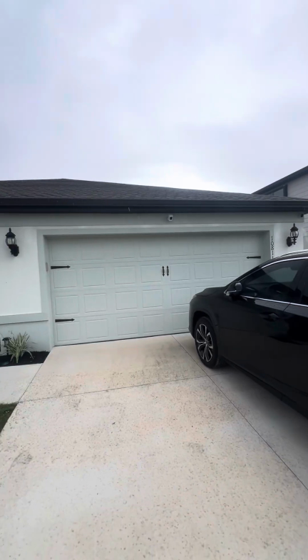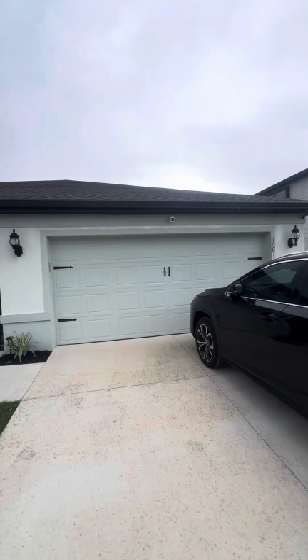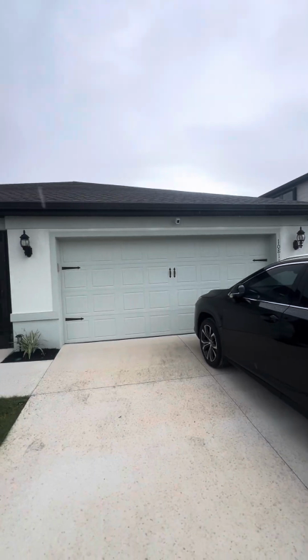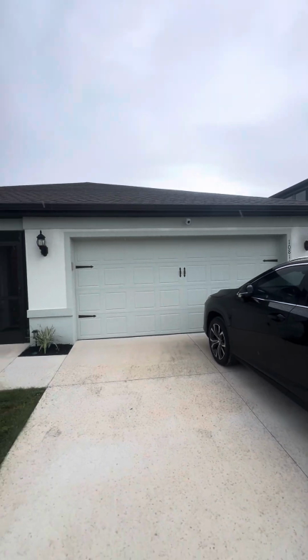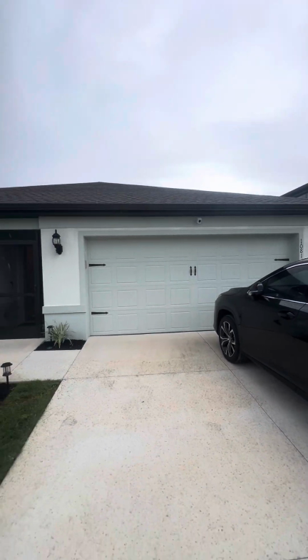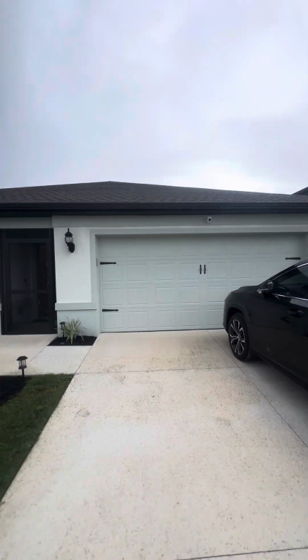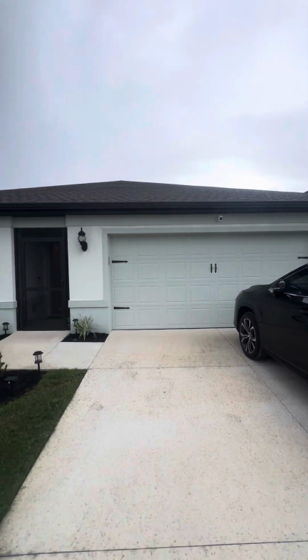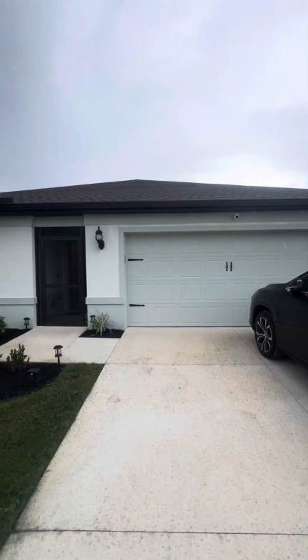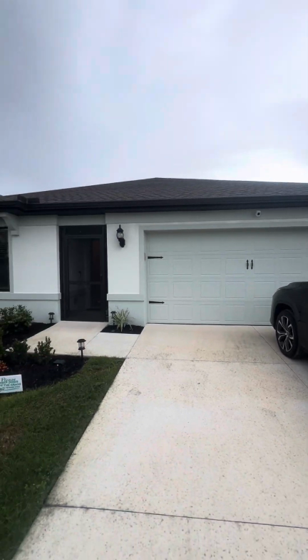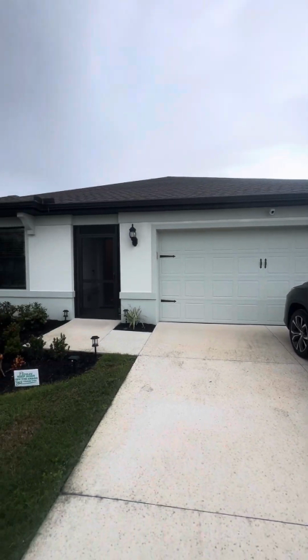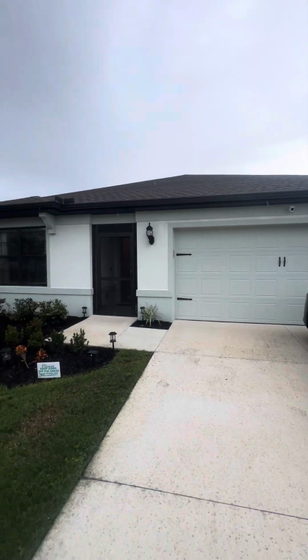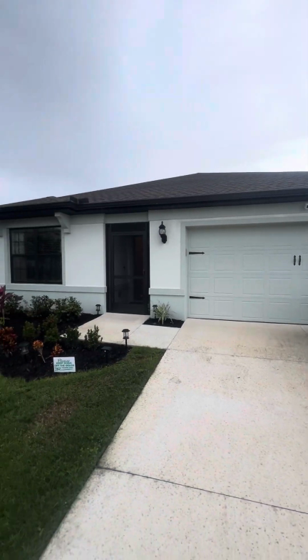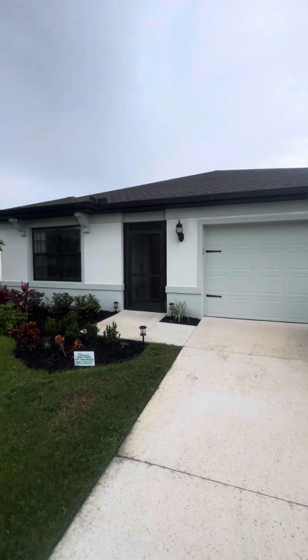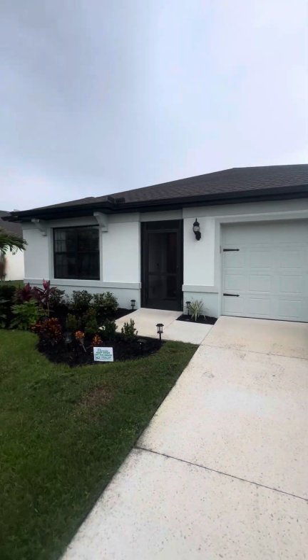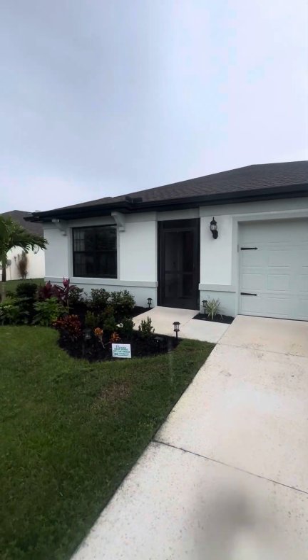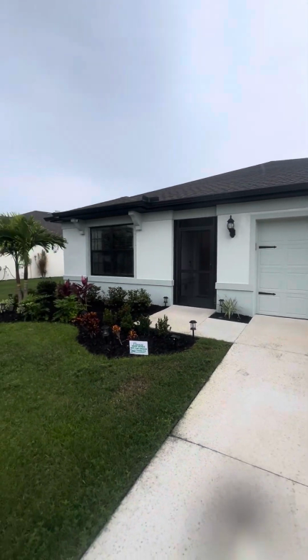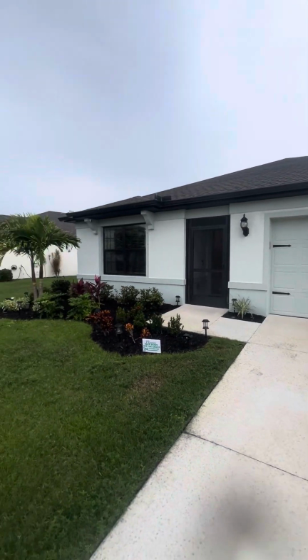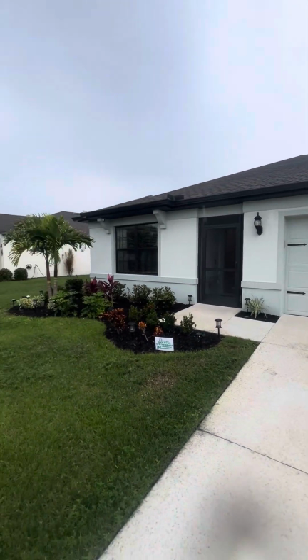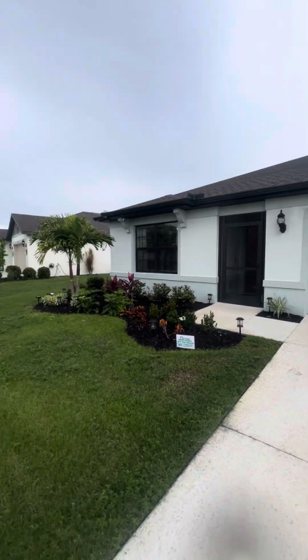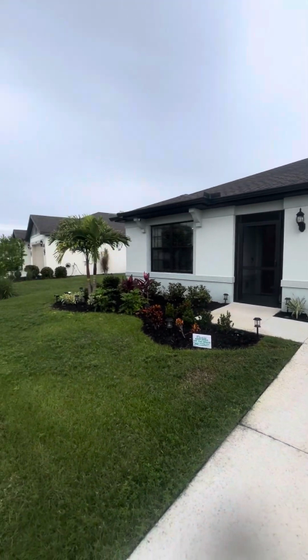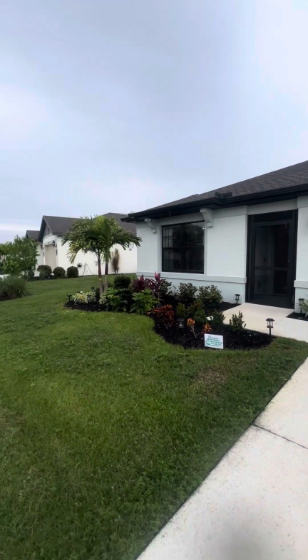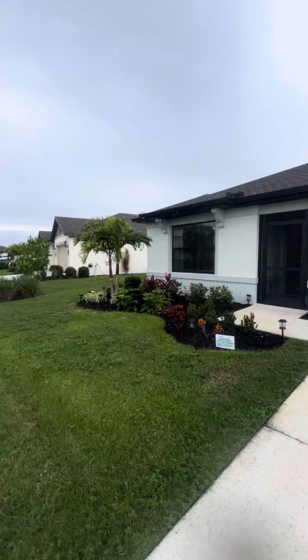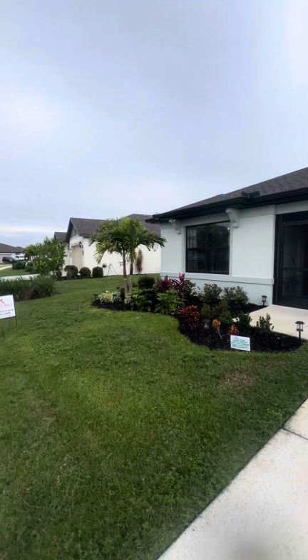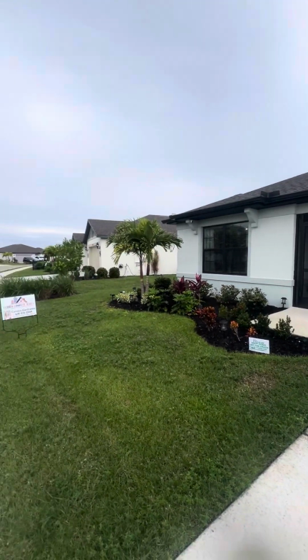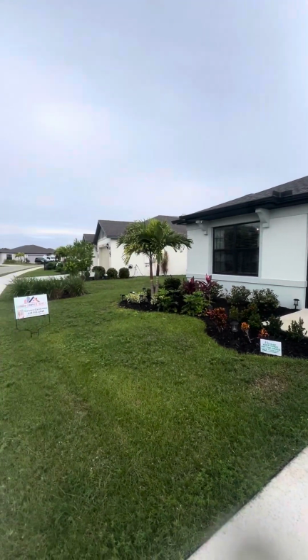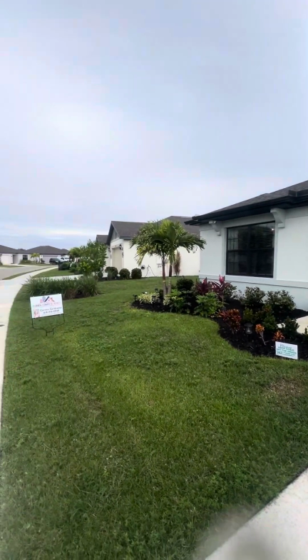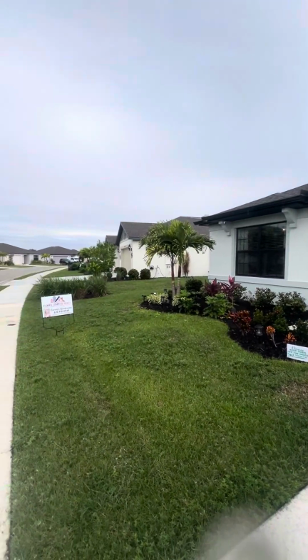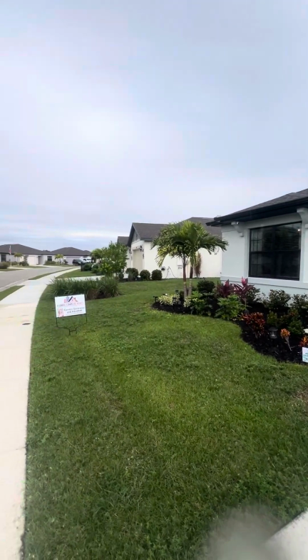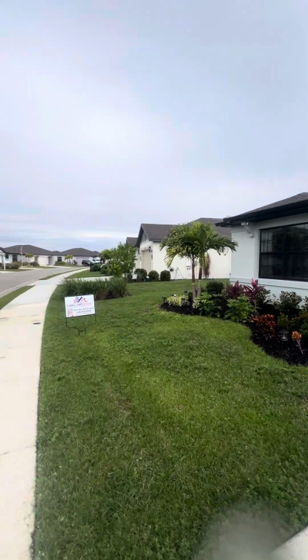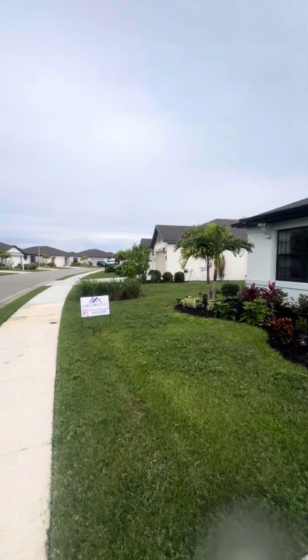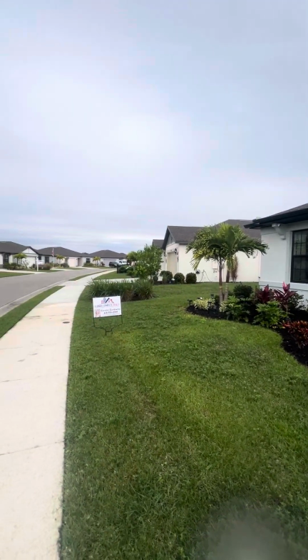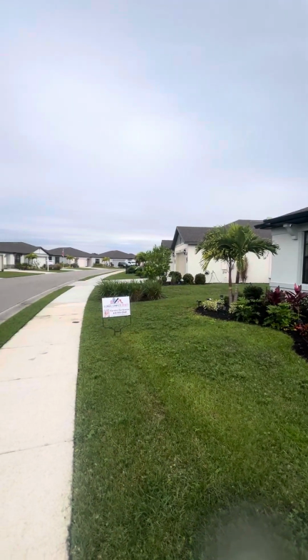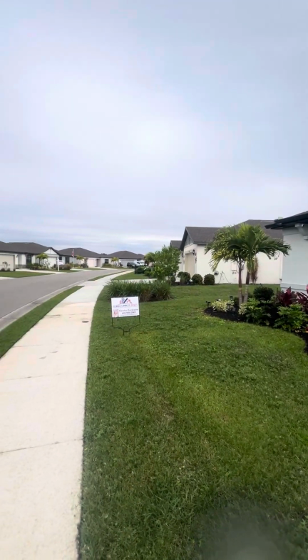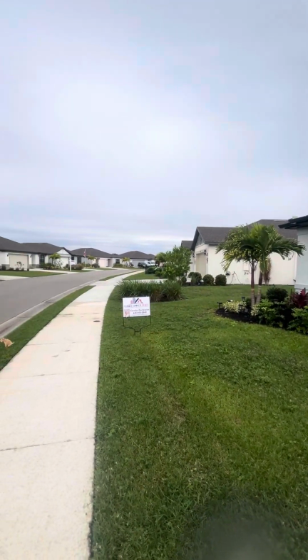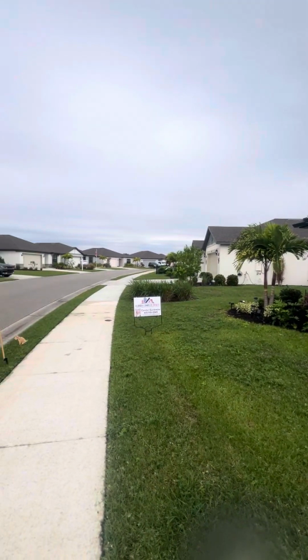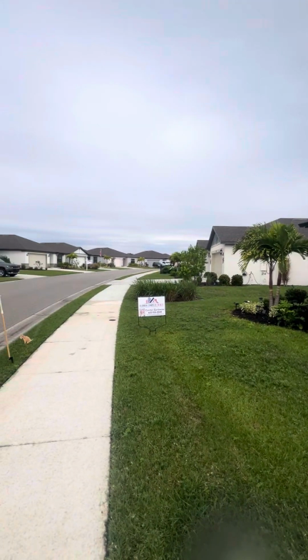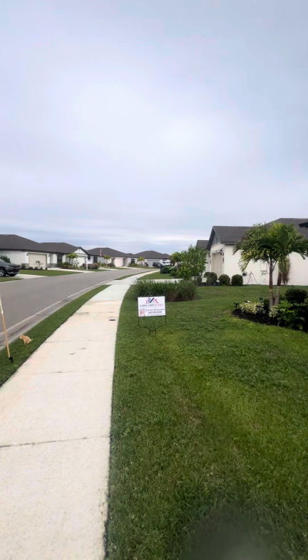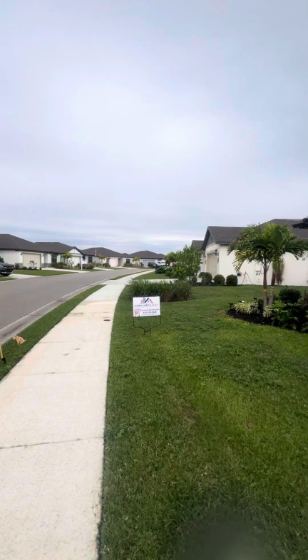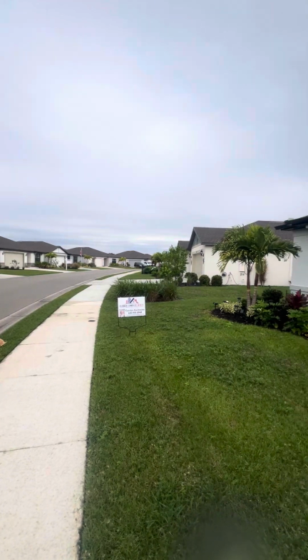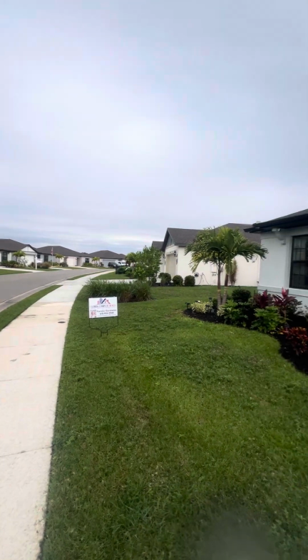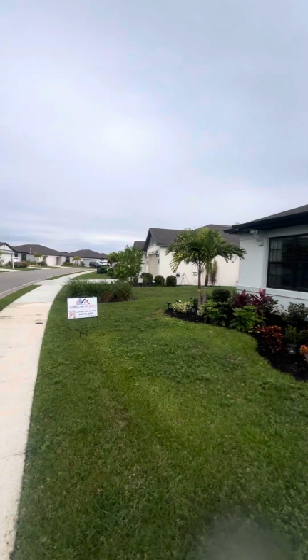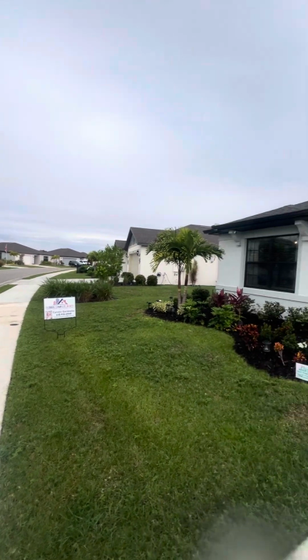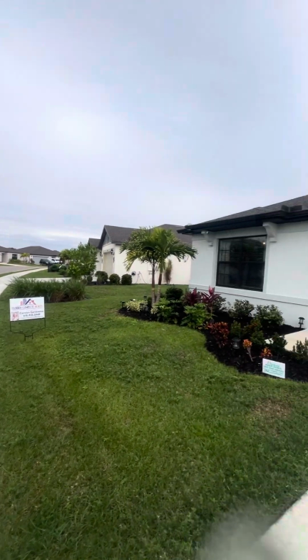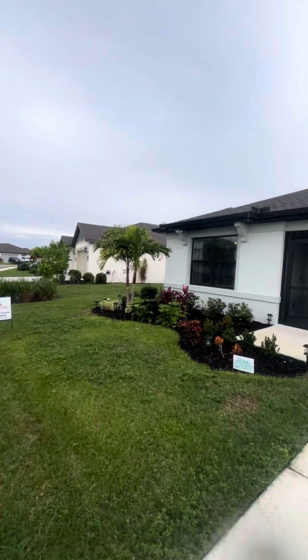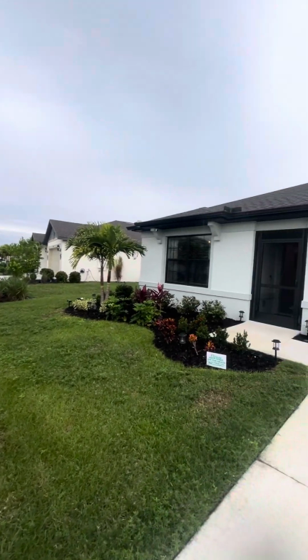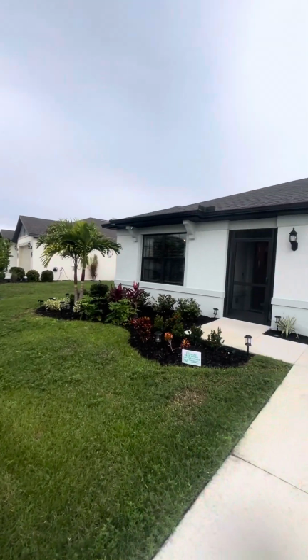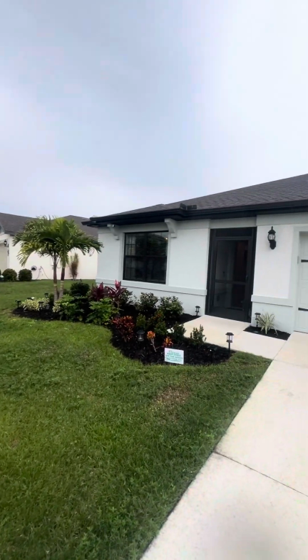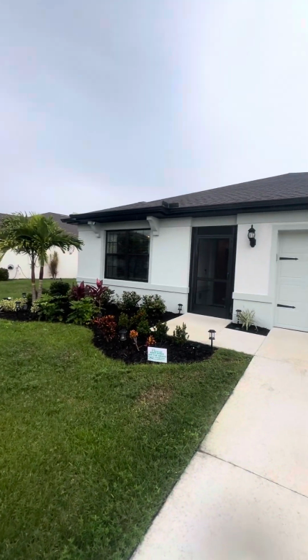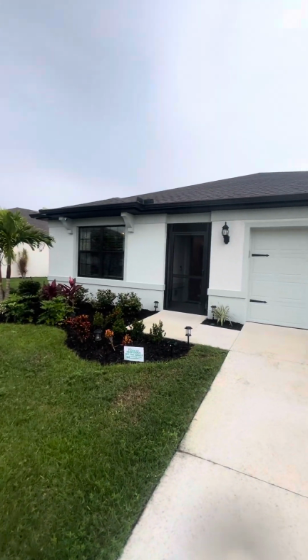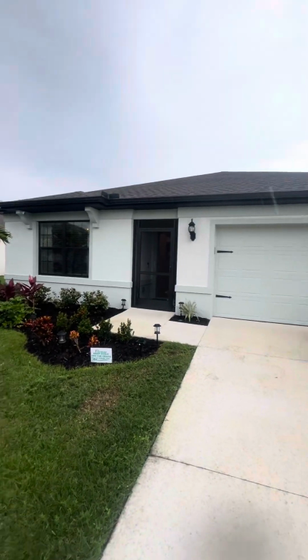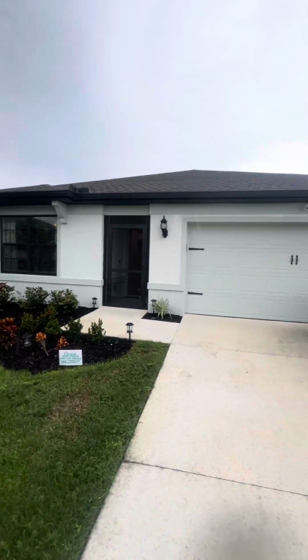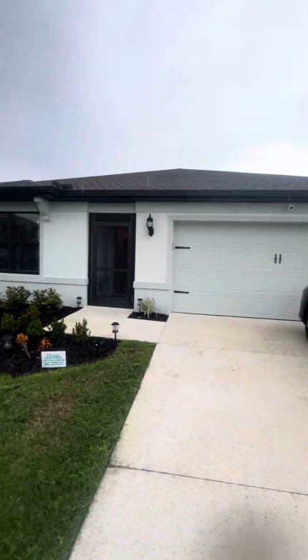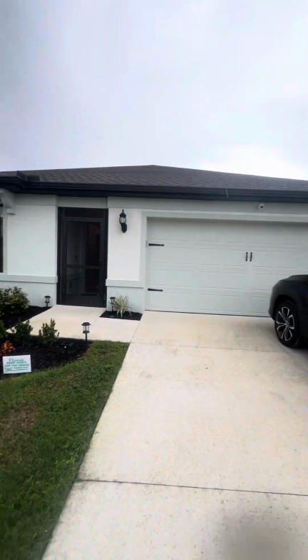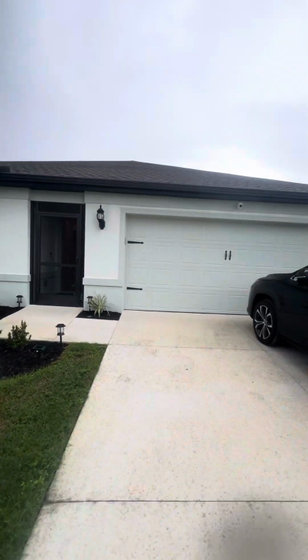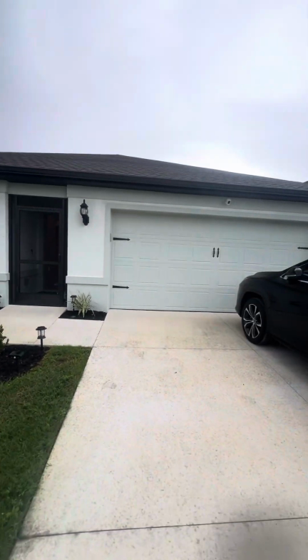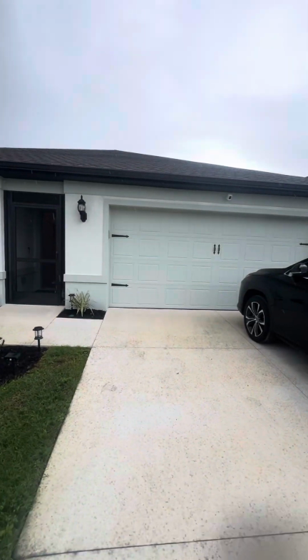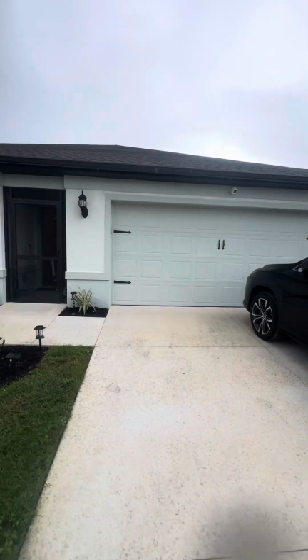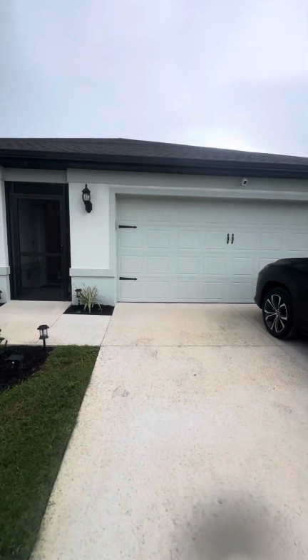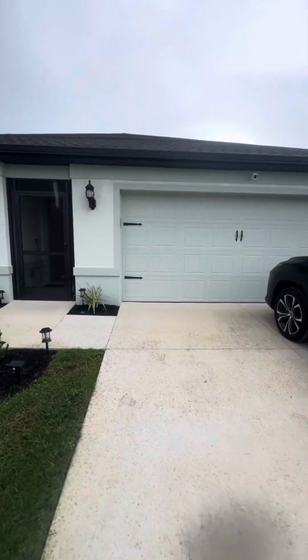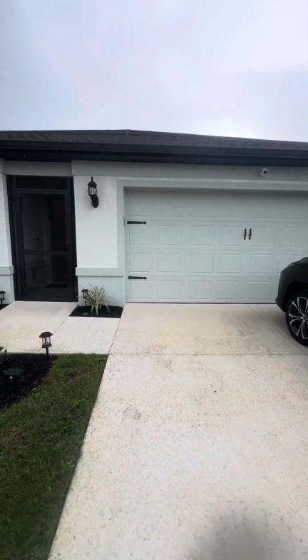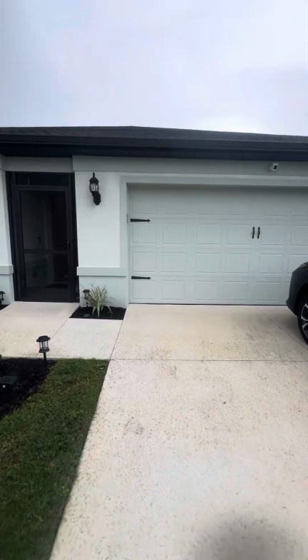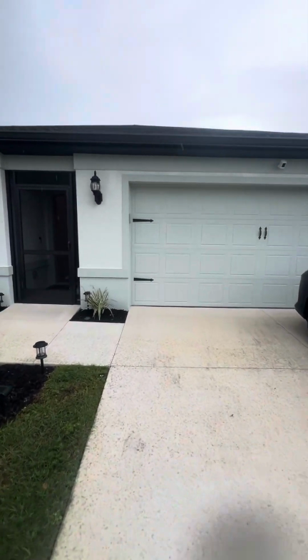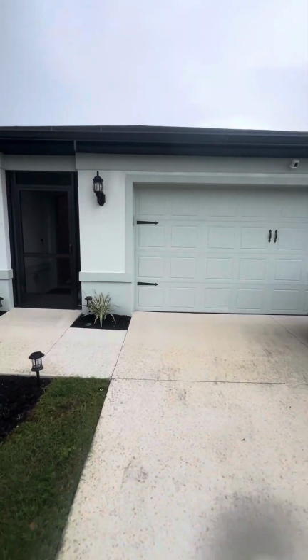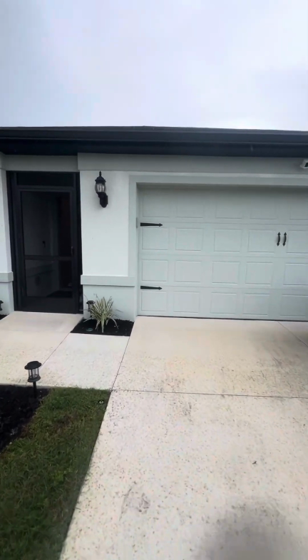10811 Firebush Circle. This is the Enclave at Eagle Landing.